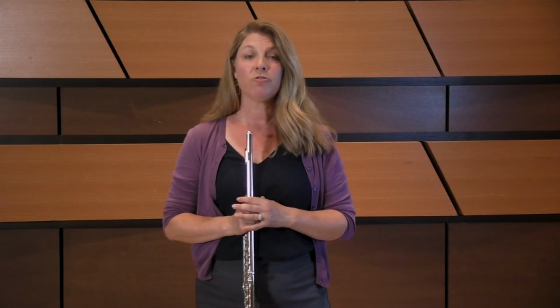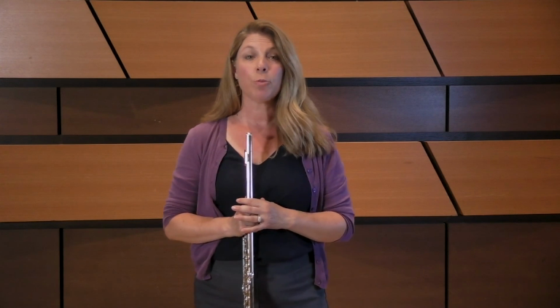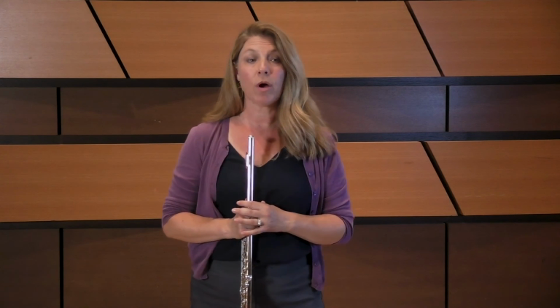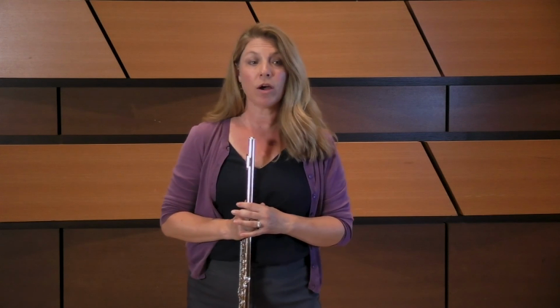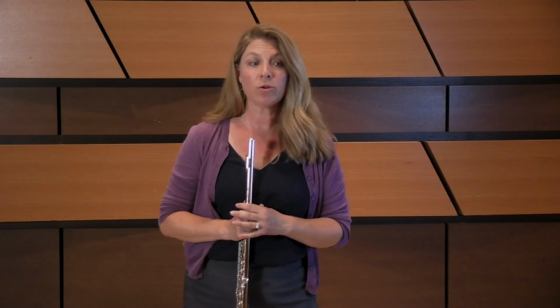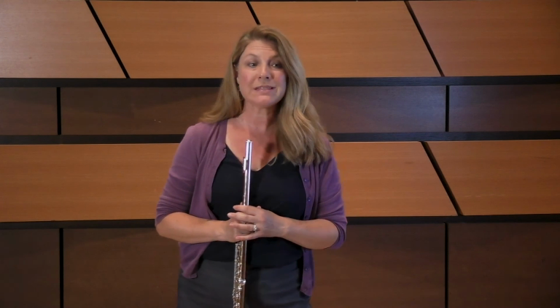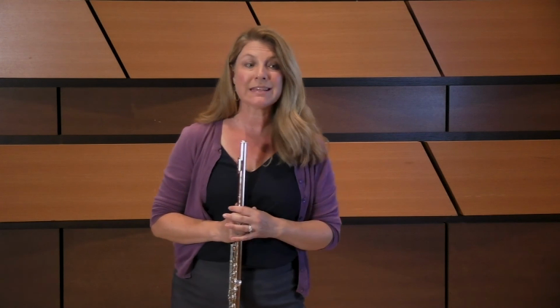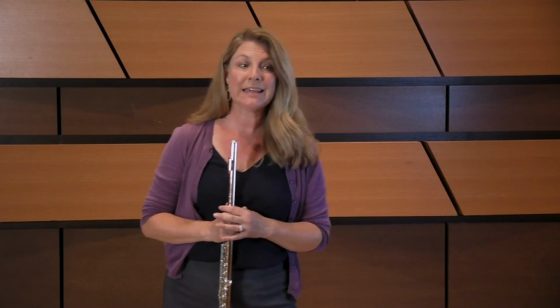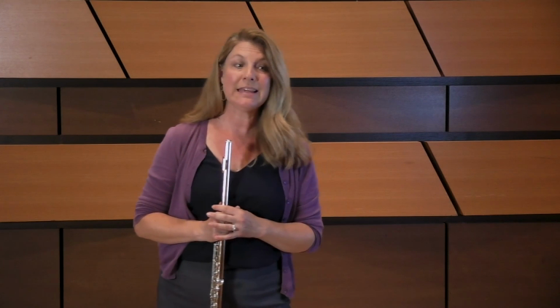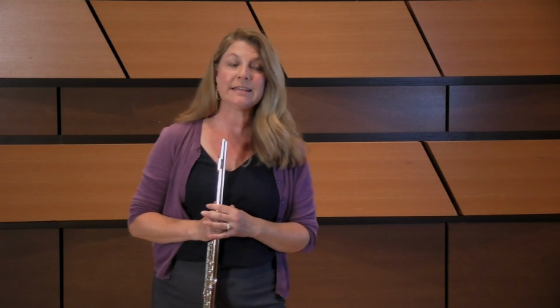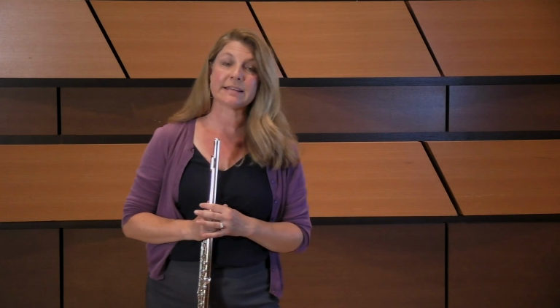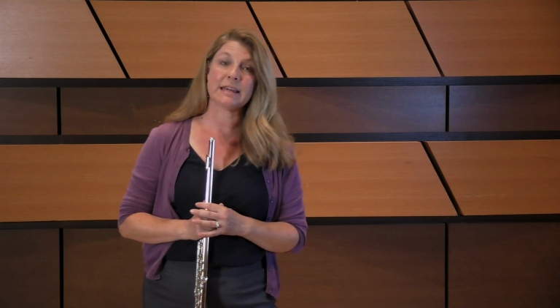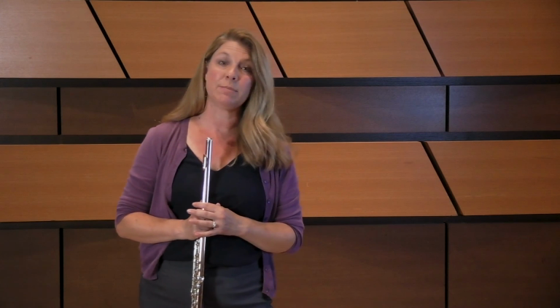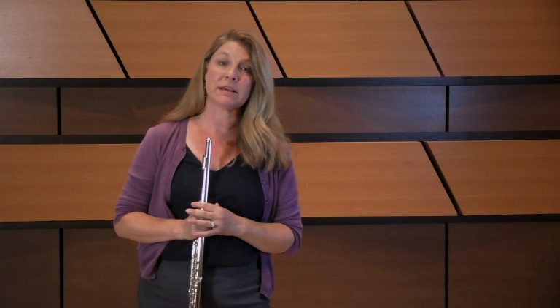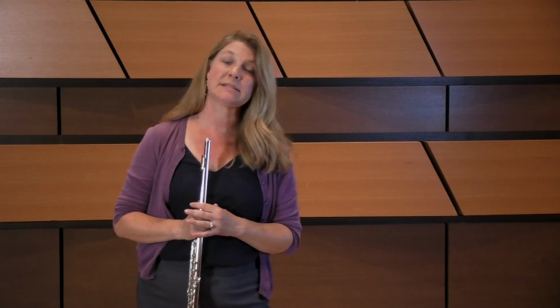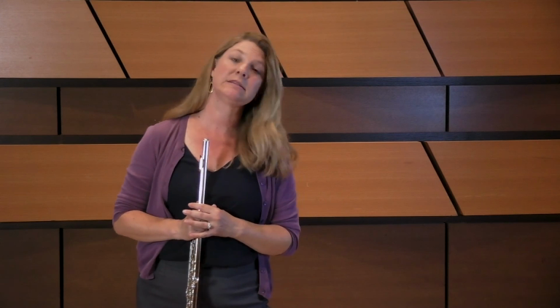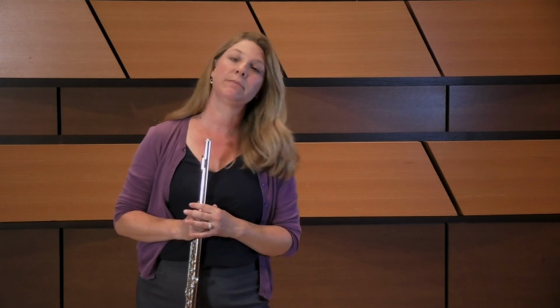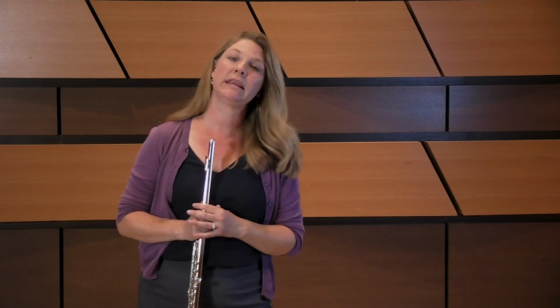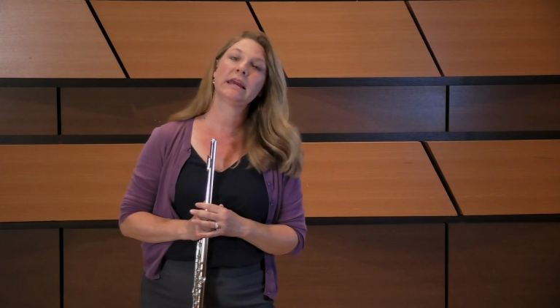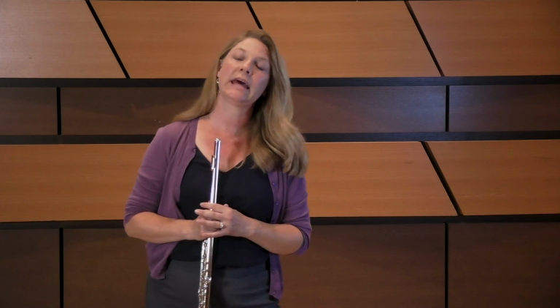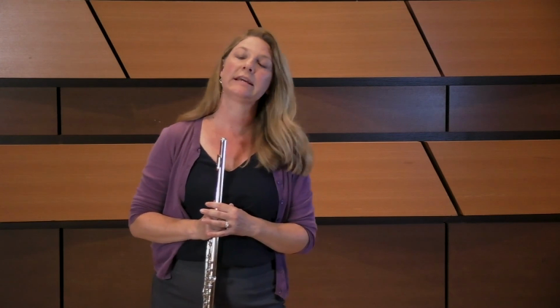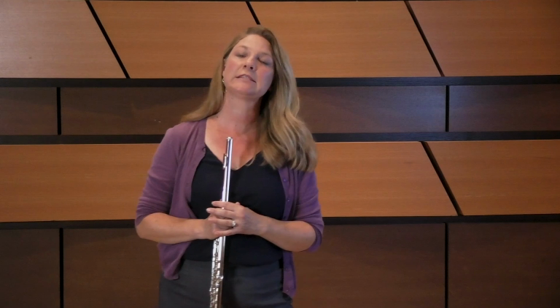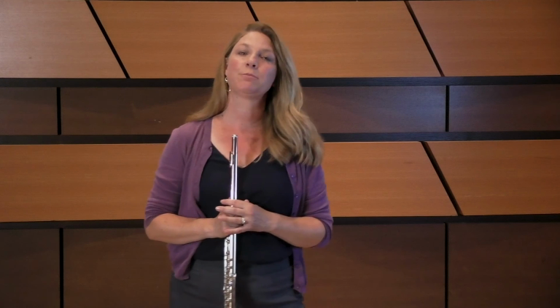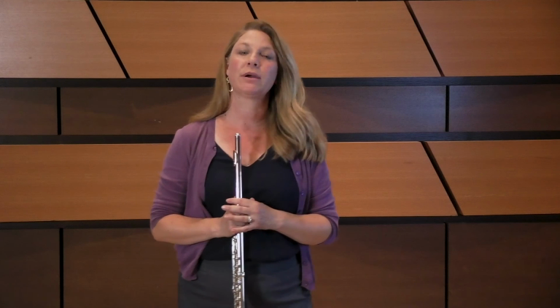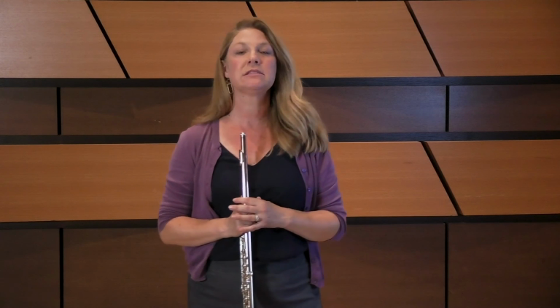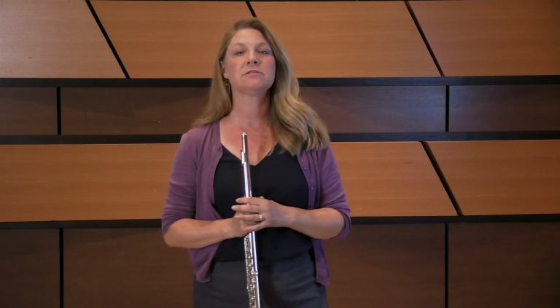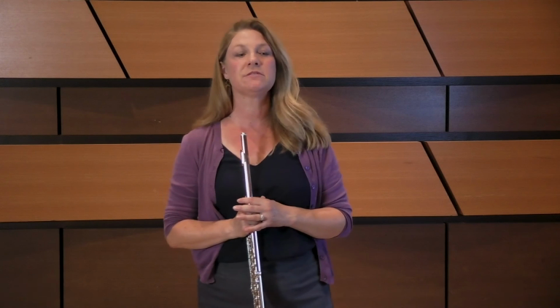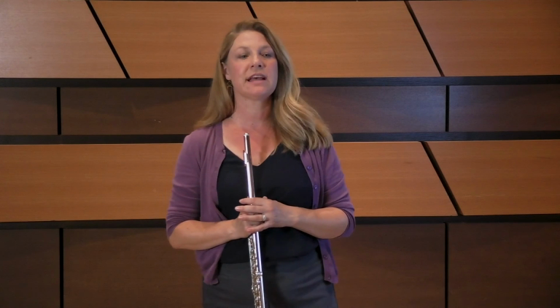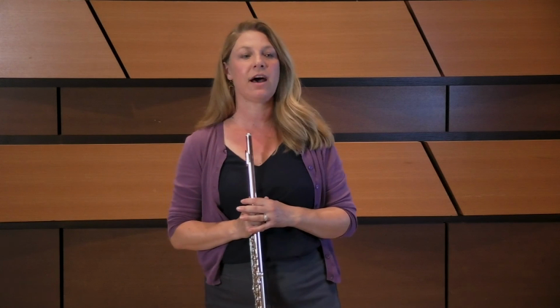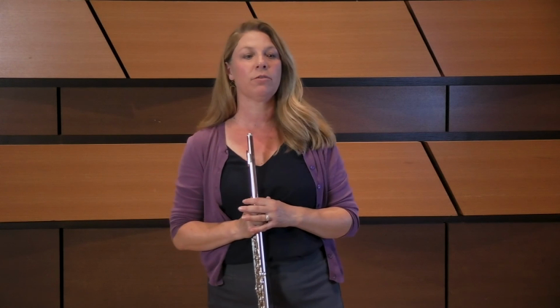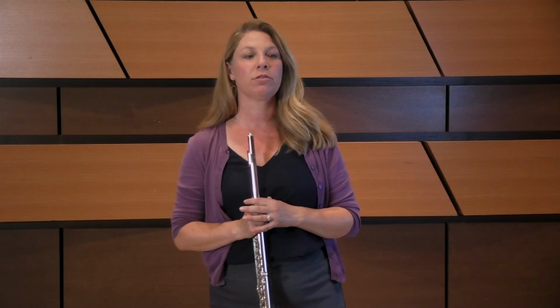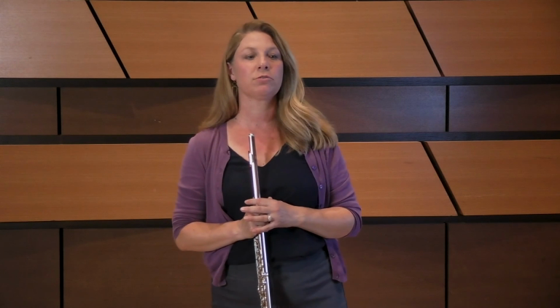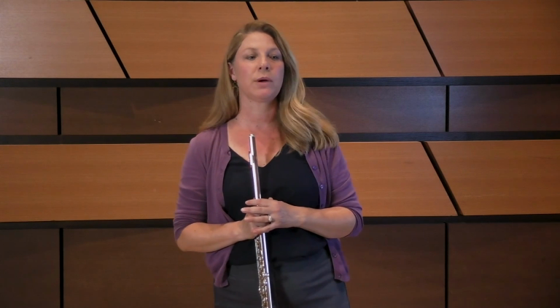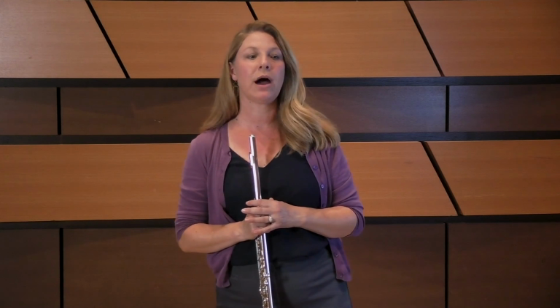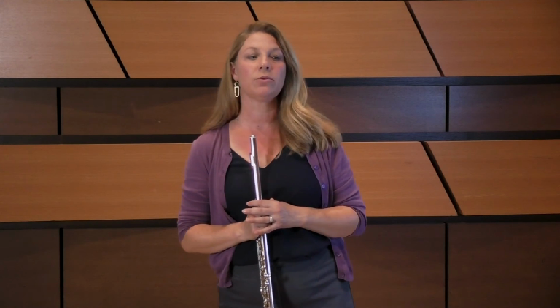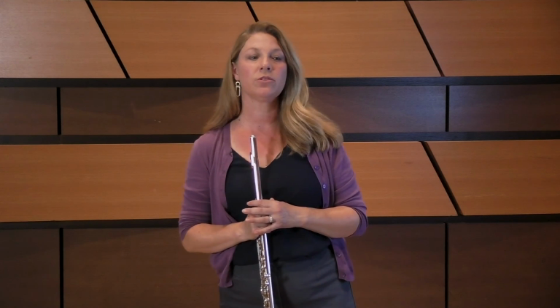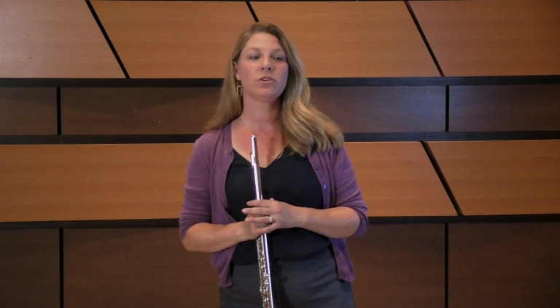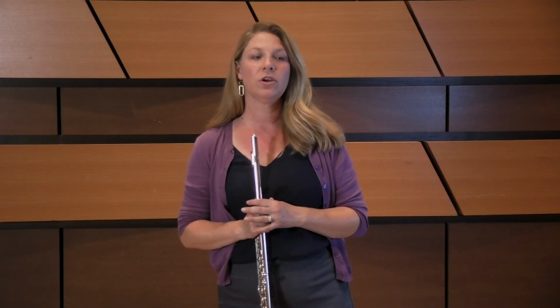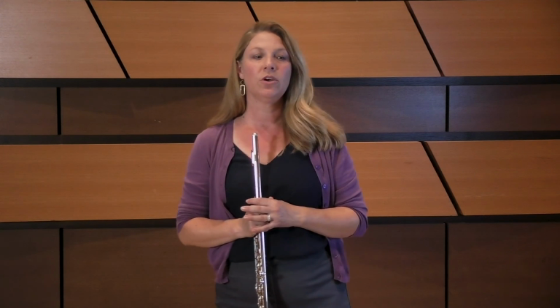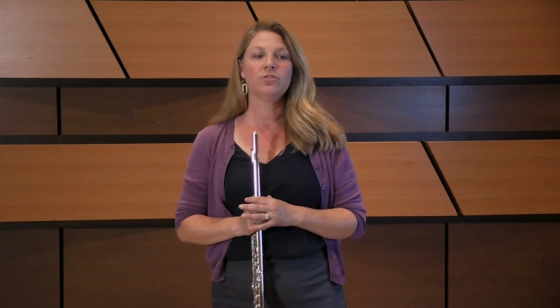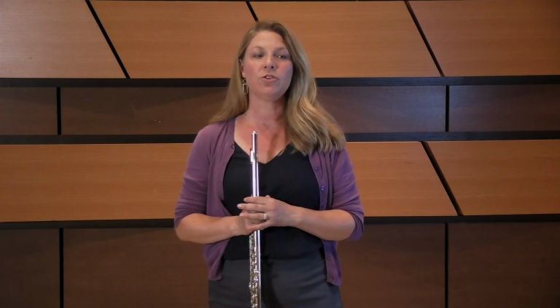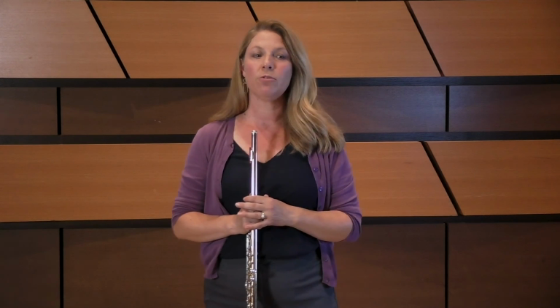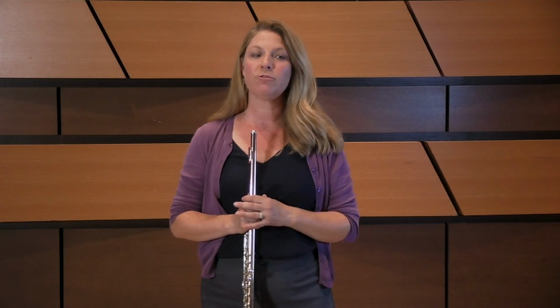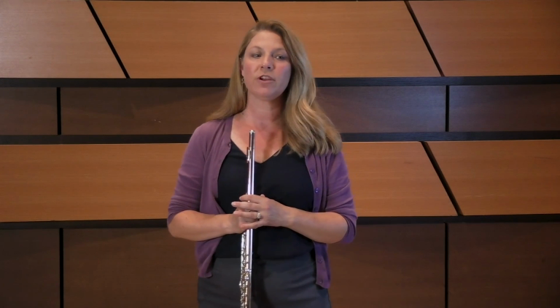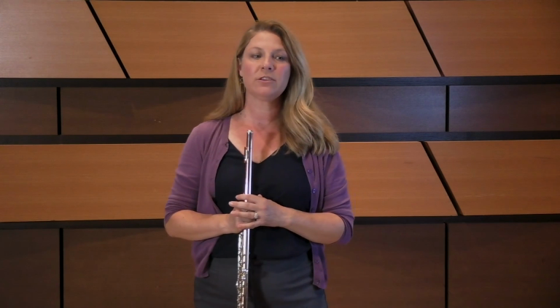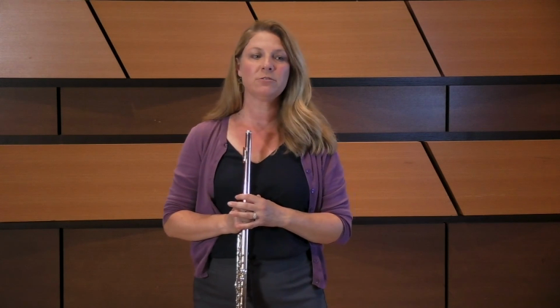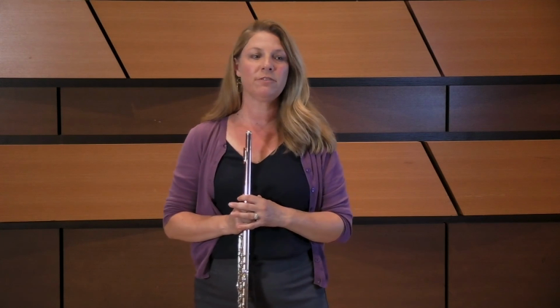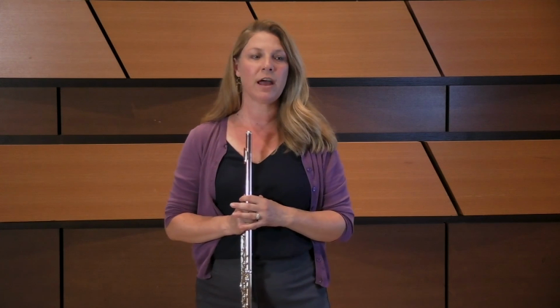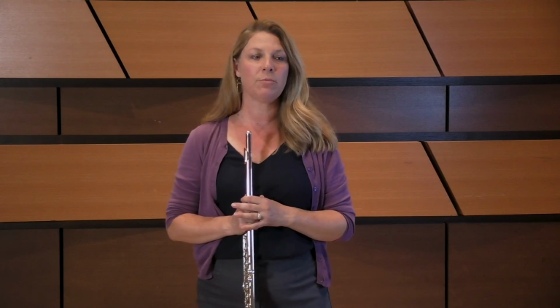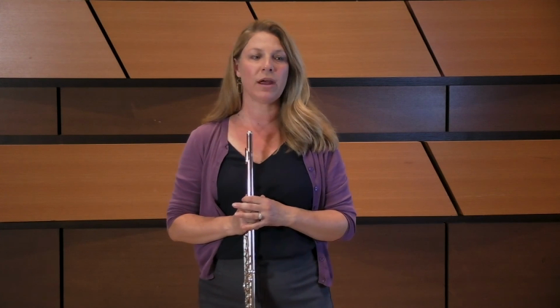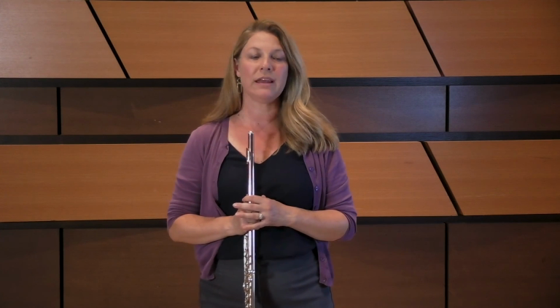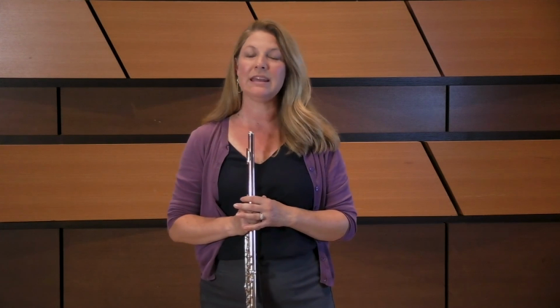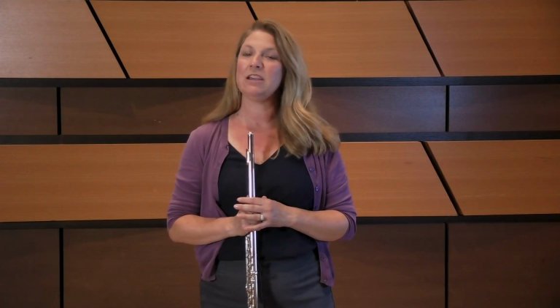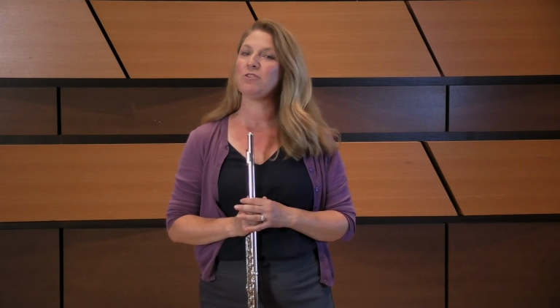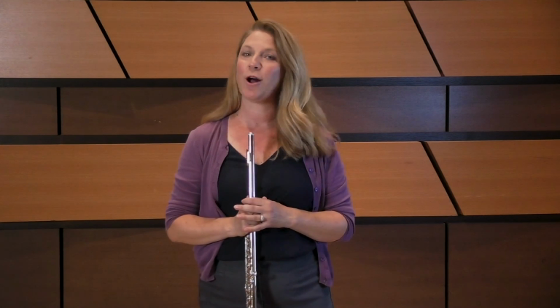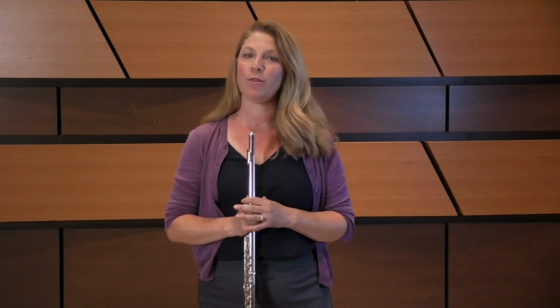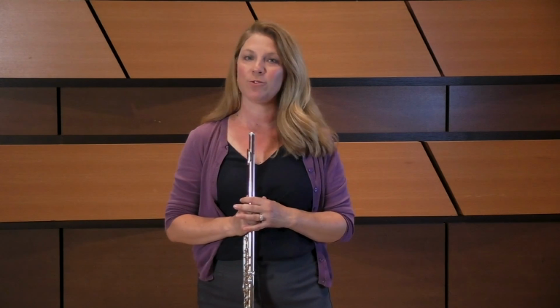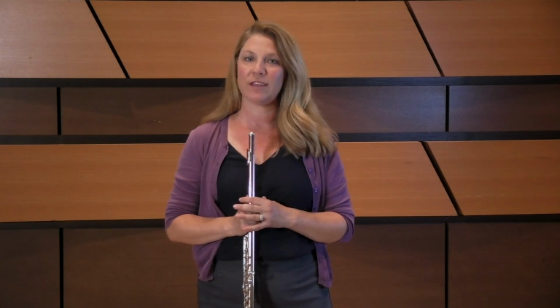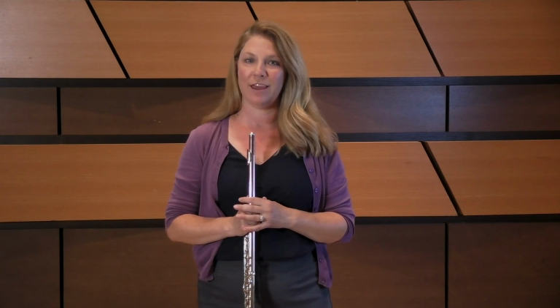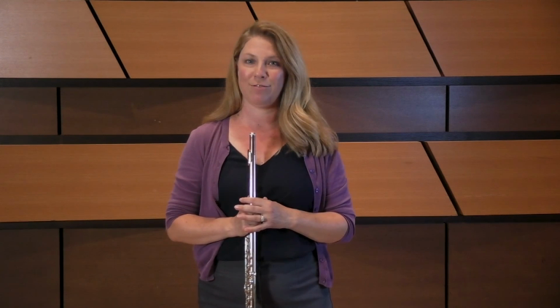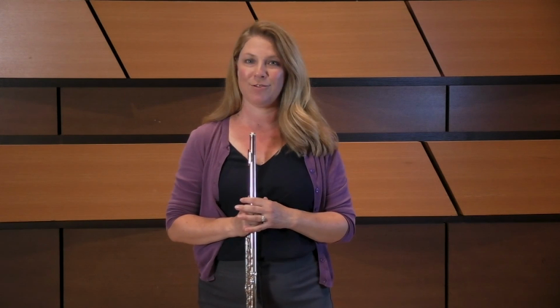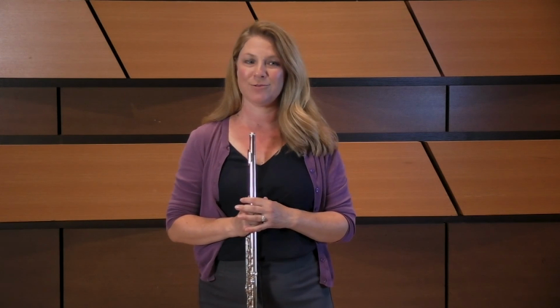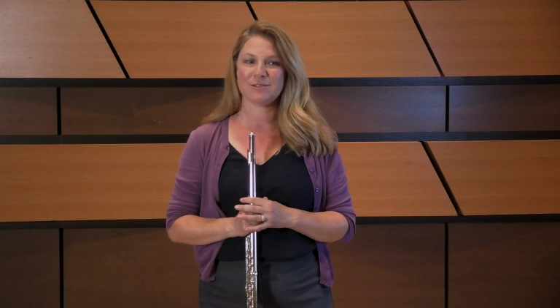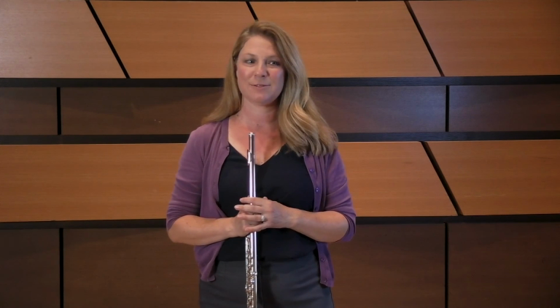Vibrato is key to keeping a spinning and expressive sound throughout. Don't forget to vibrate even on those eighth notes.